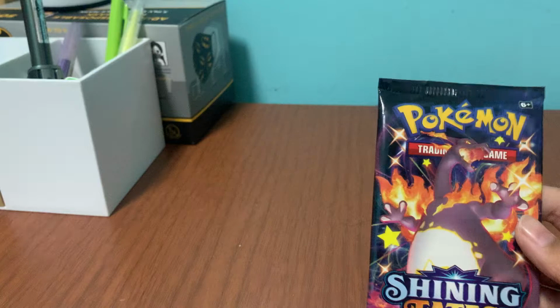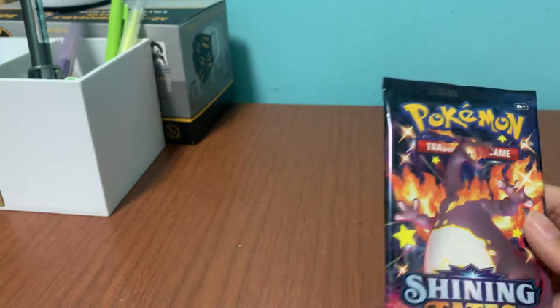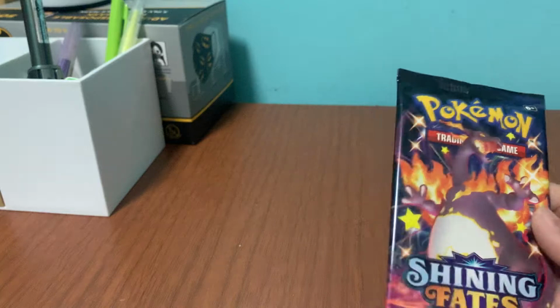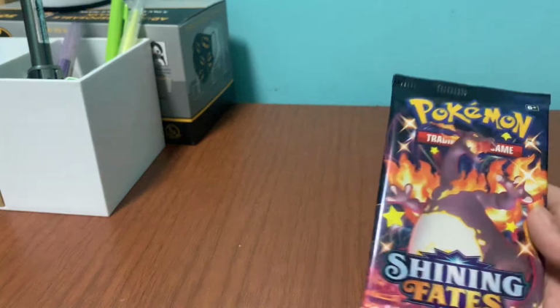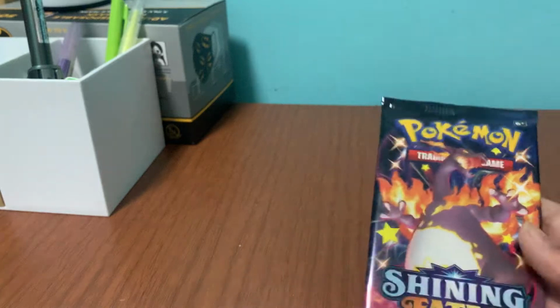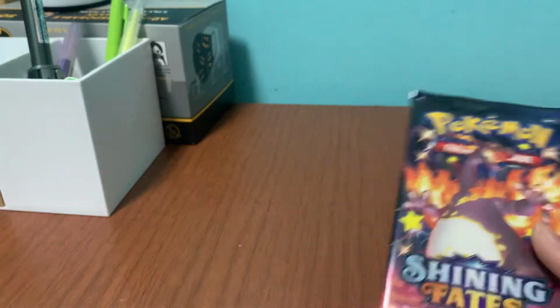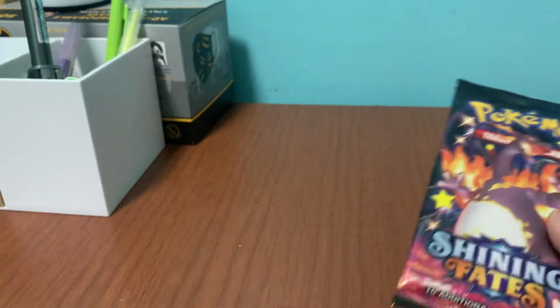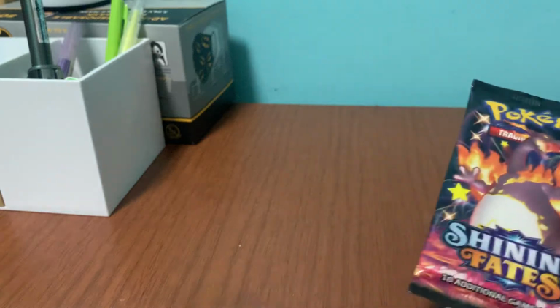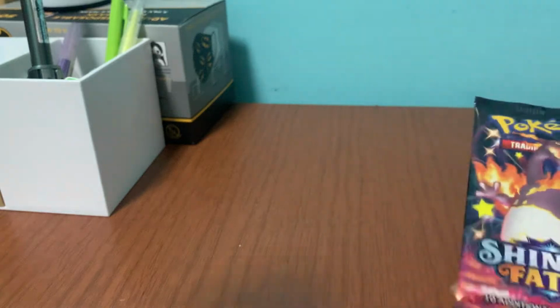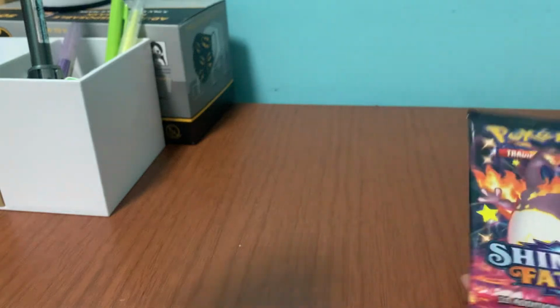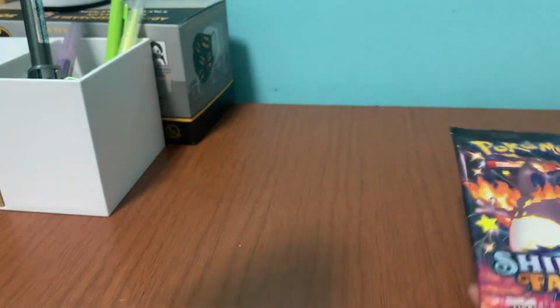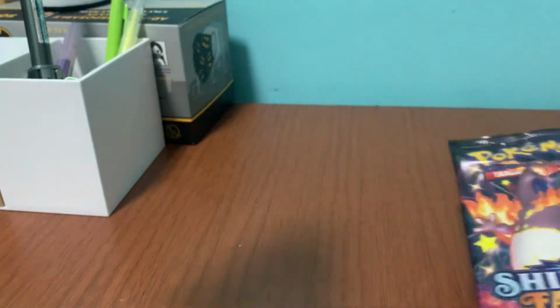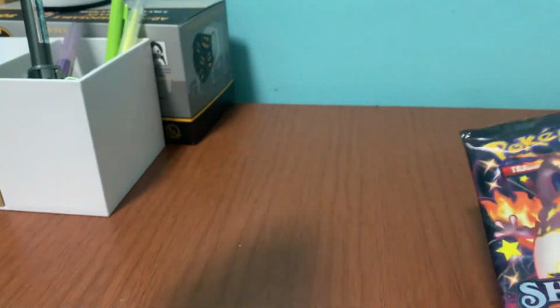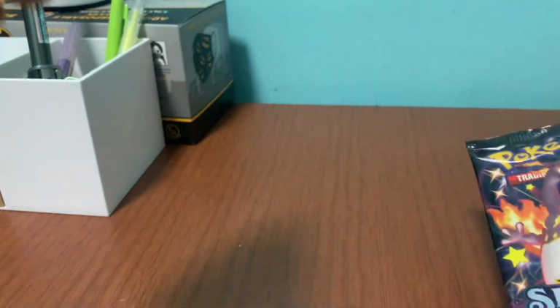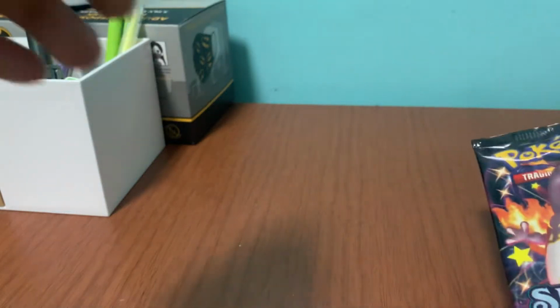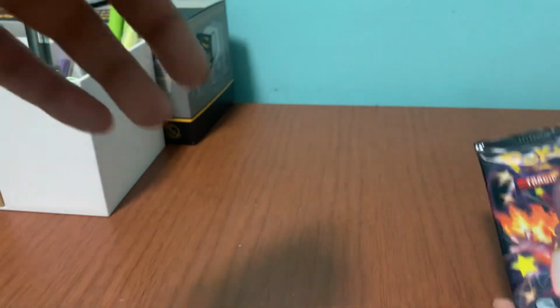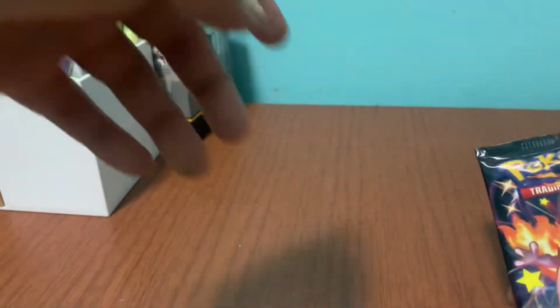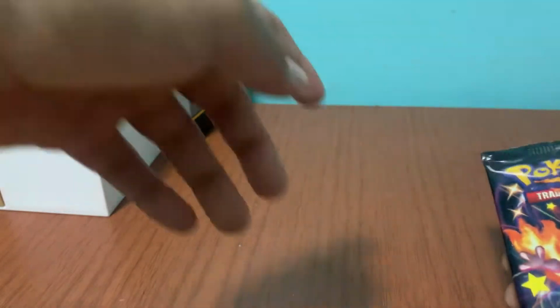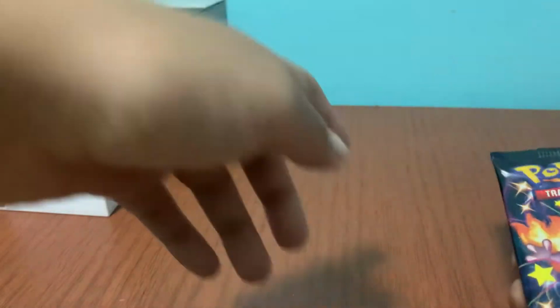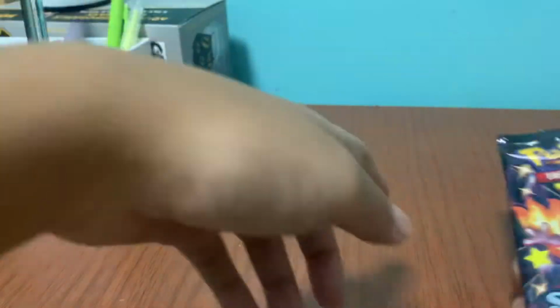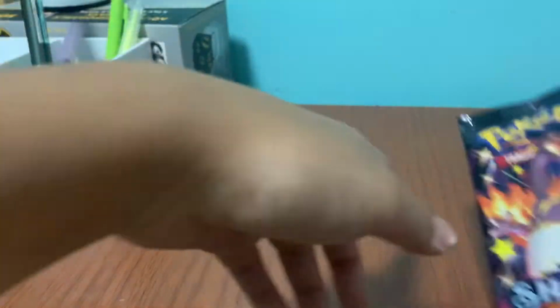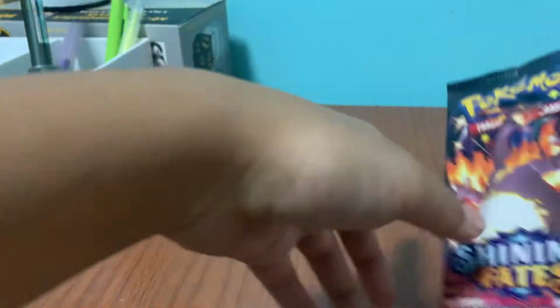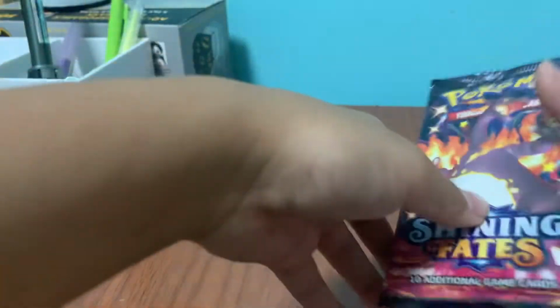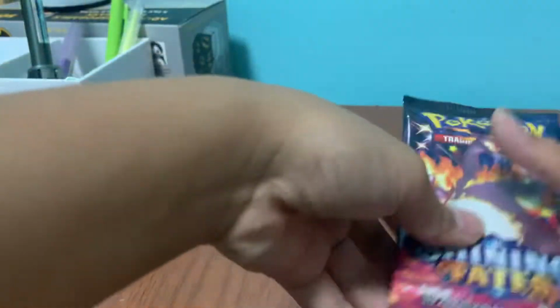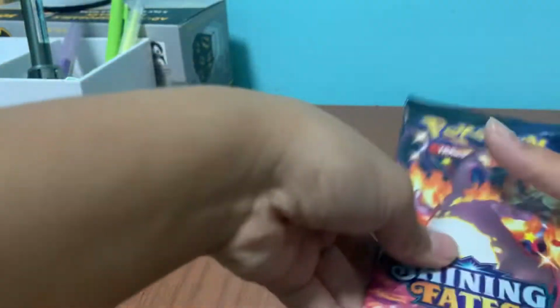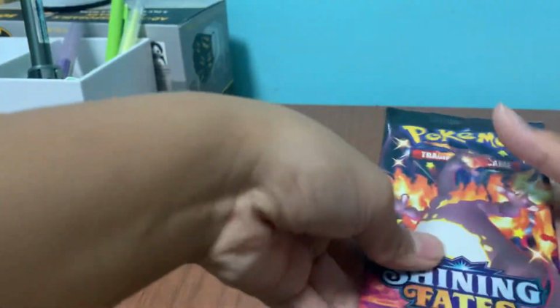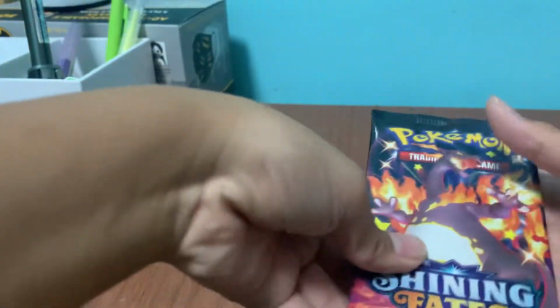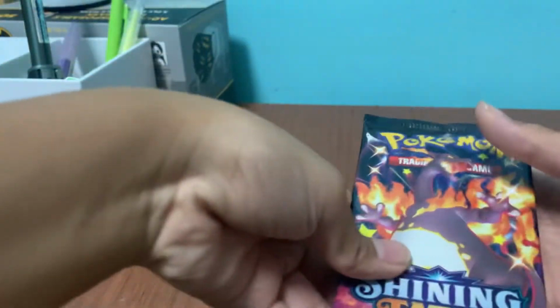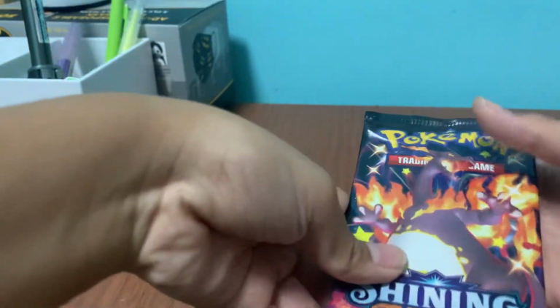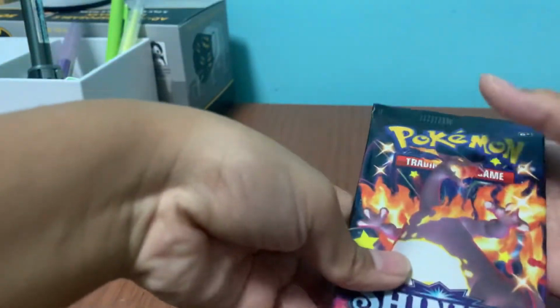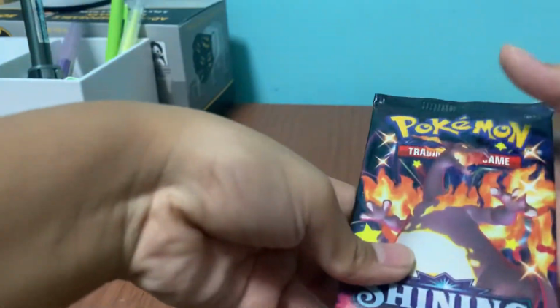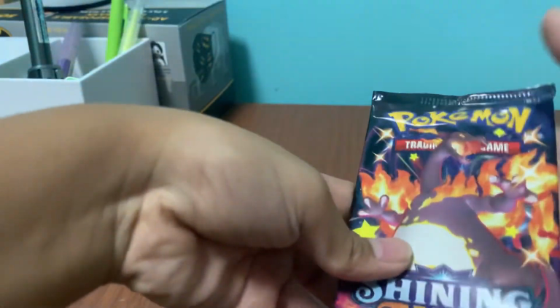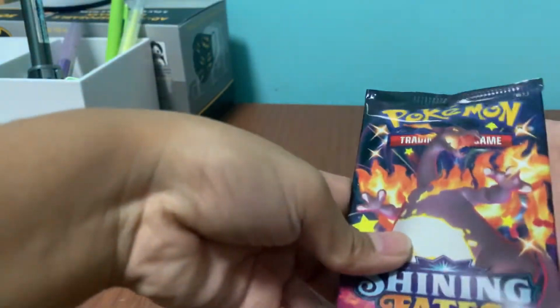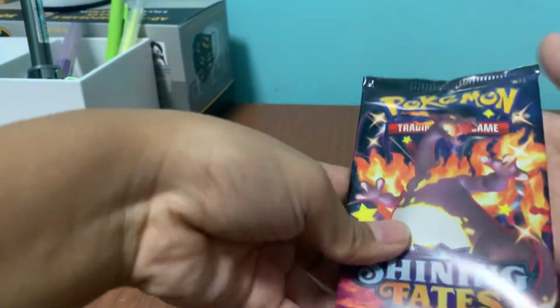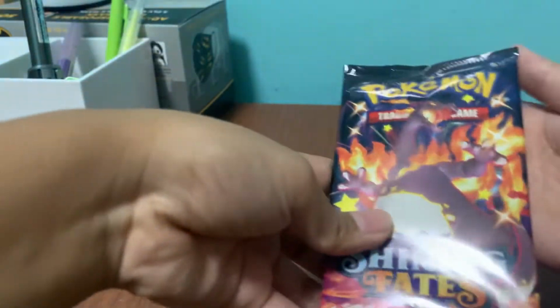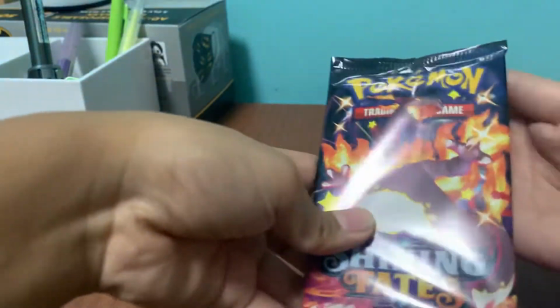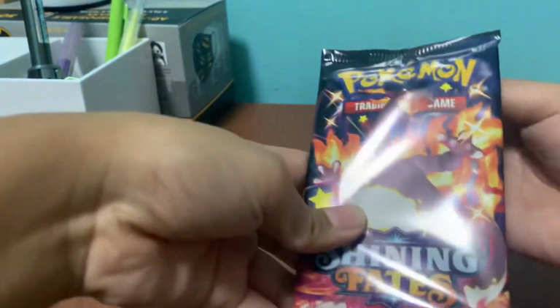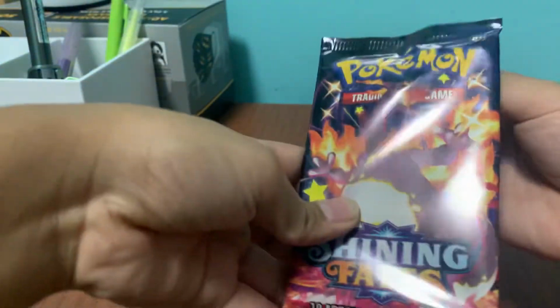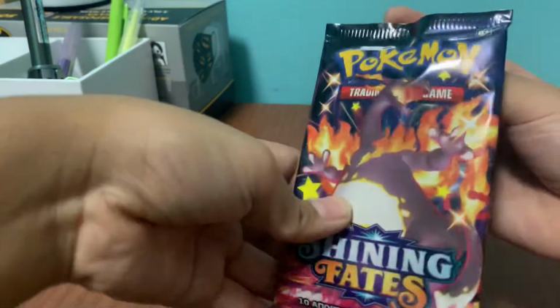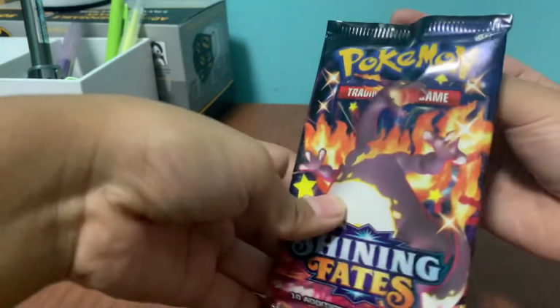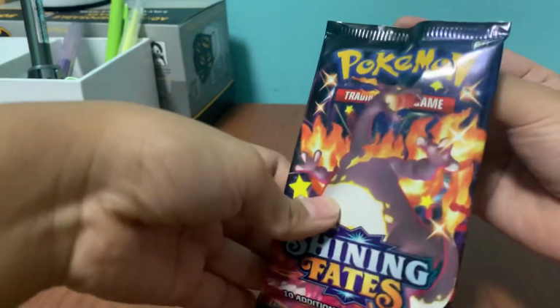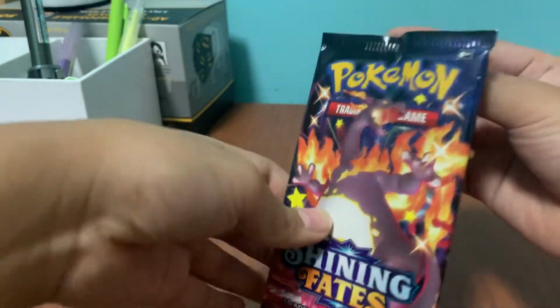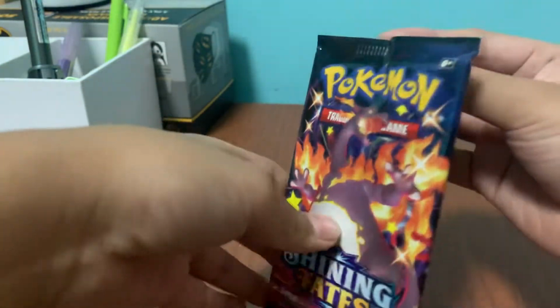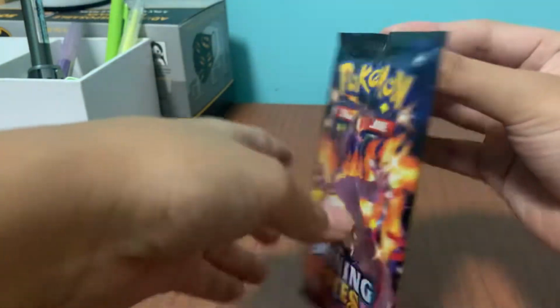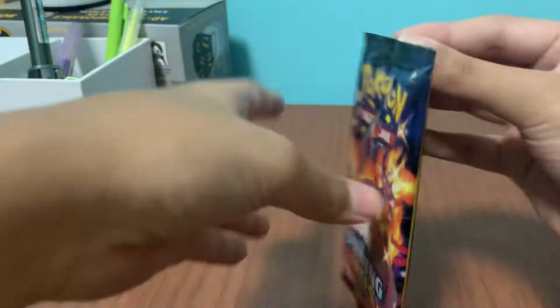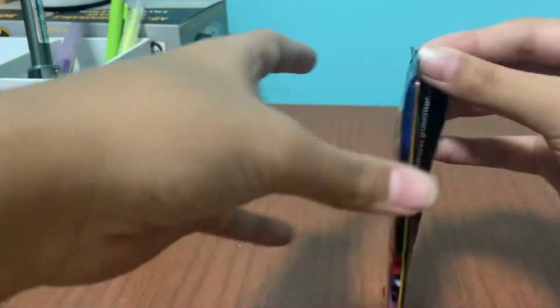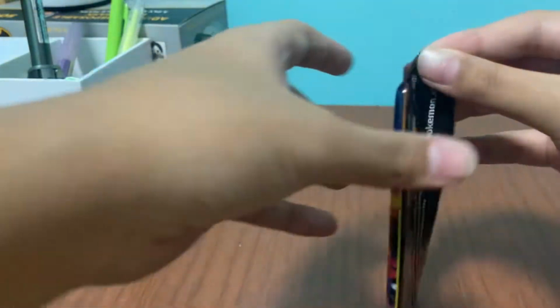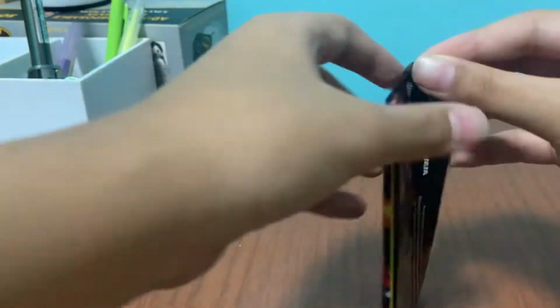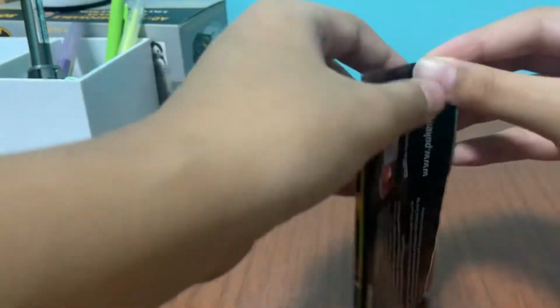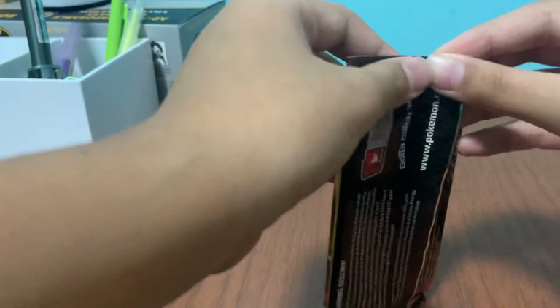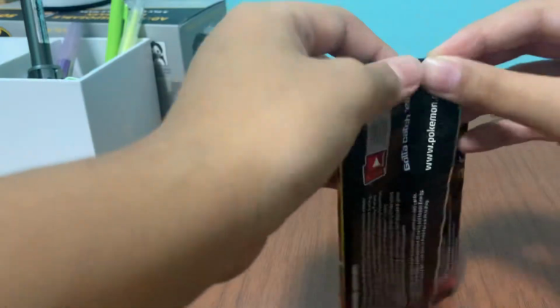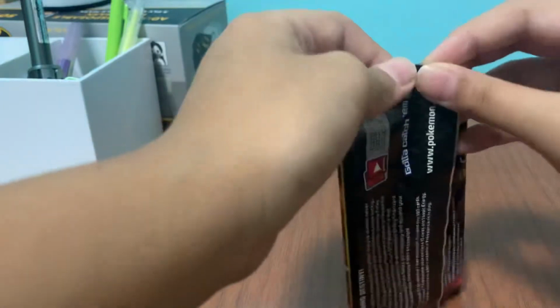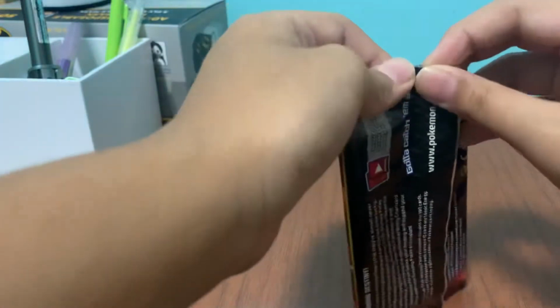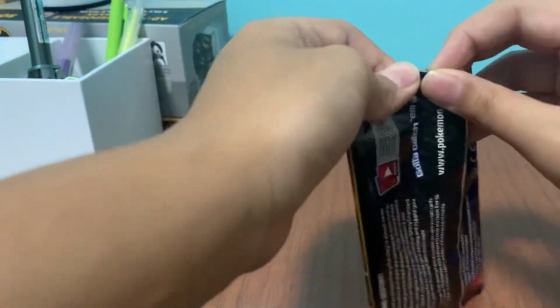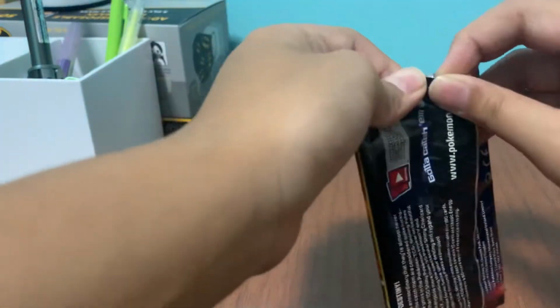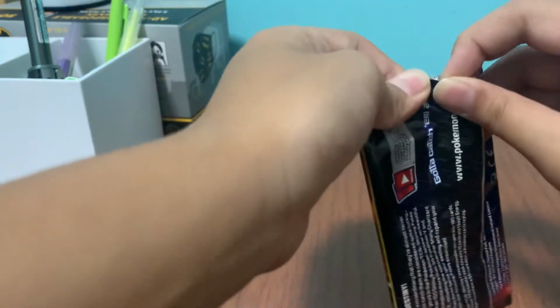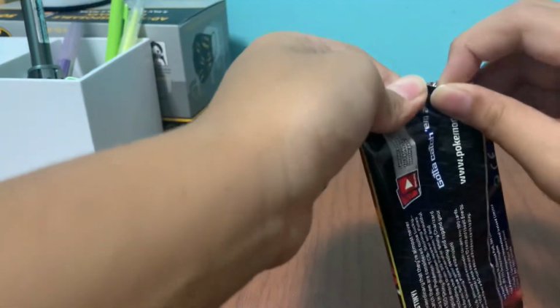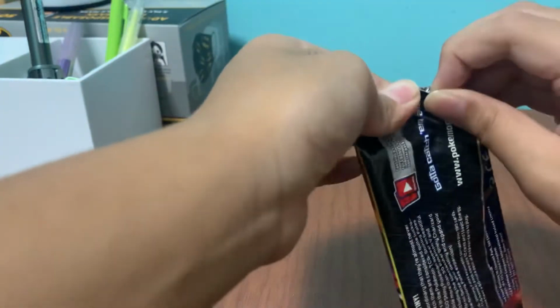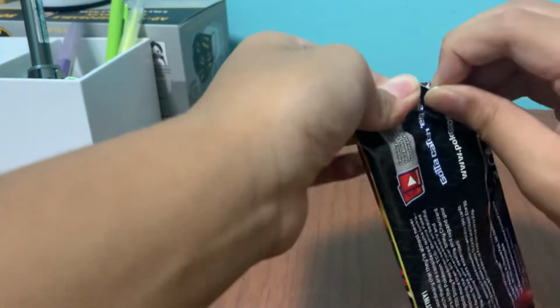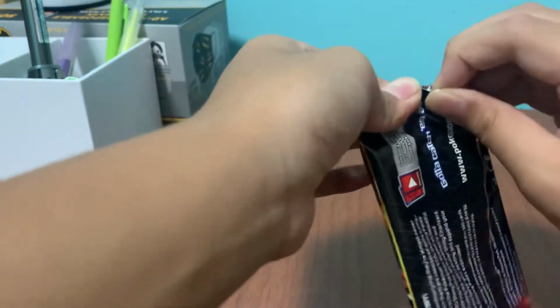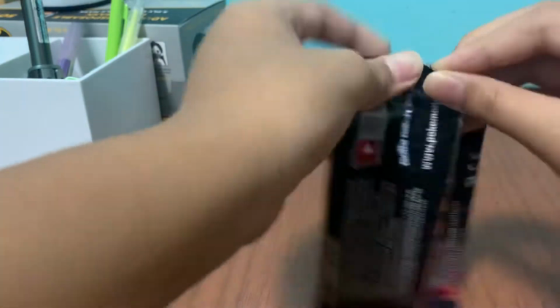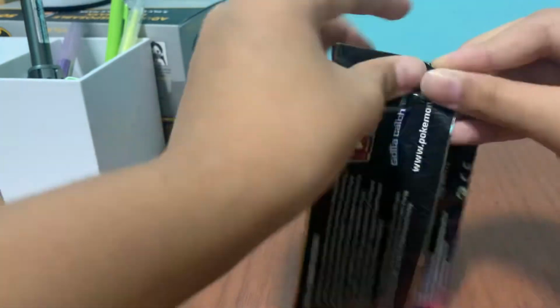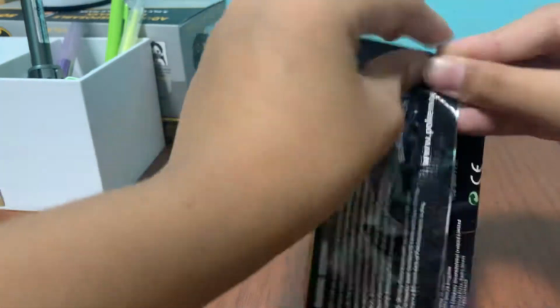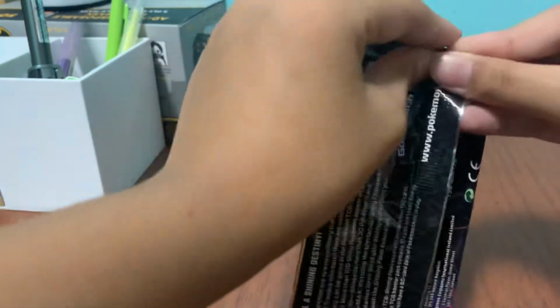Hey guys, welcome back to my channel. So today we're gonna unbox Shining Face Booster Pack. So let's do it.